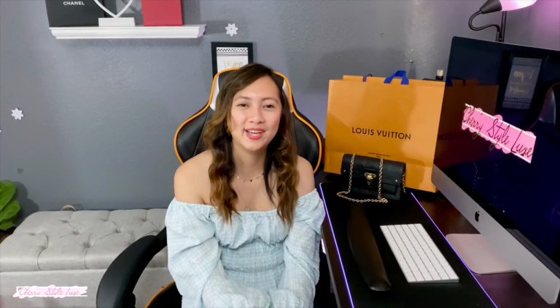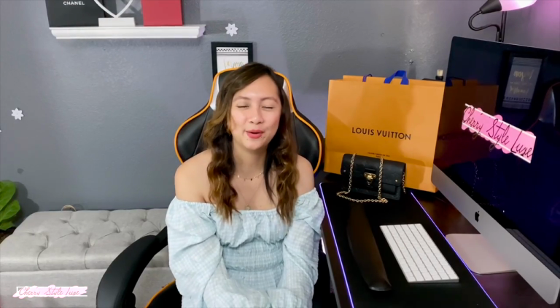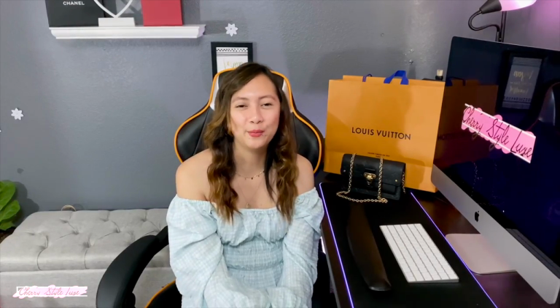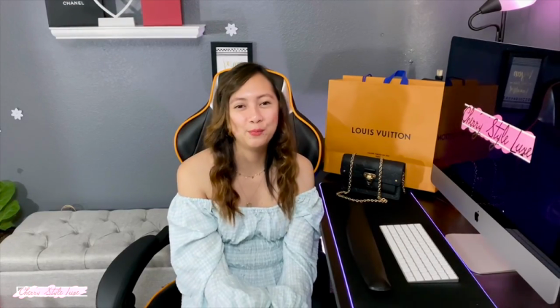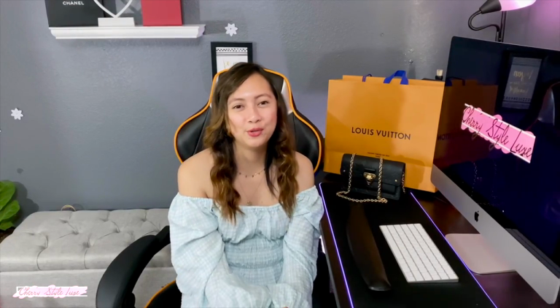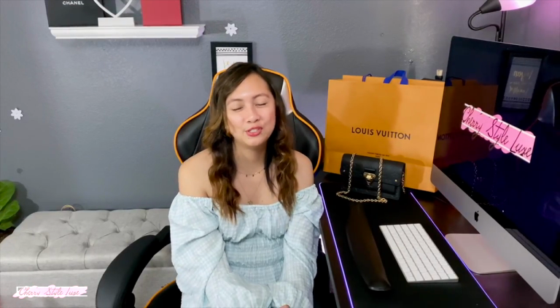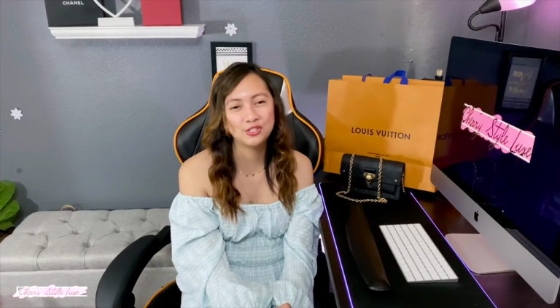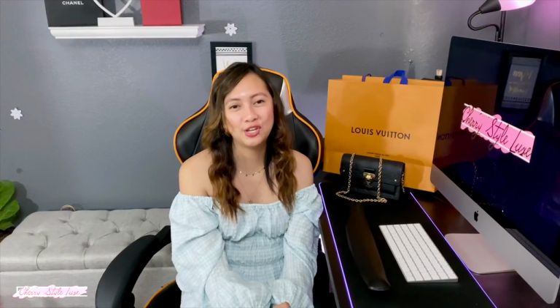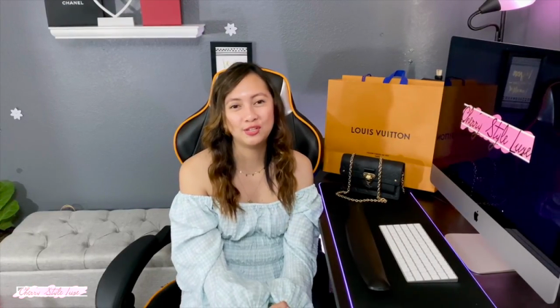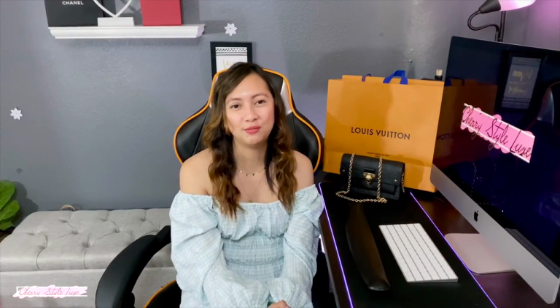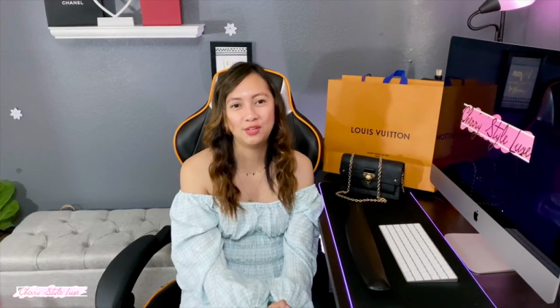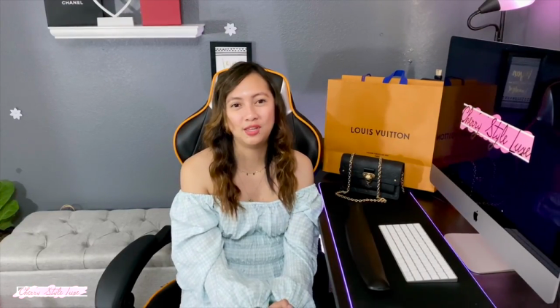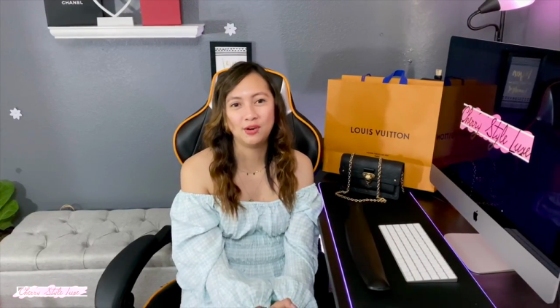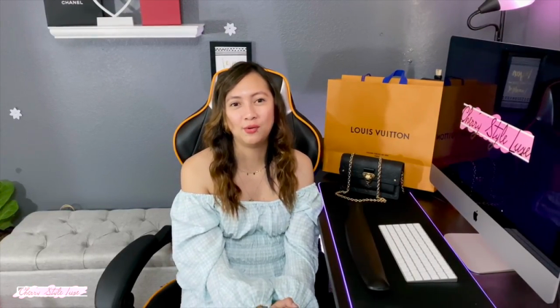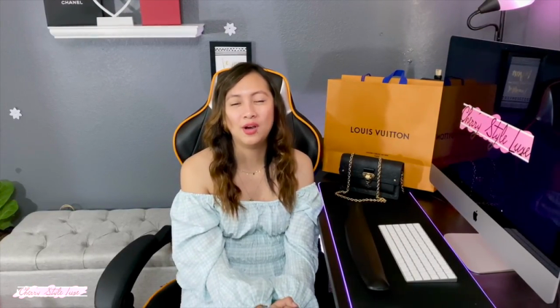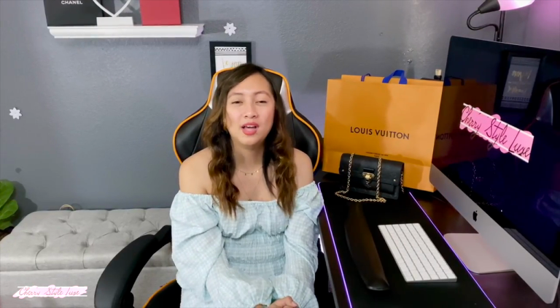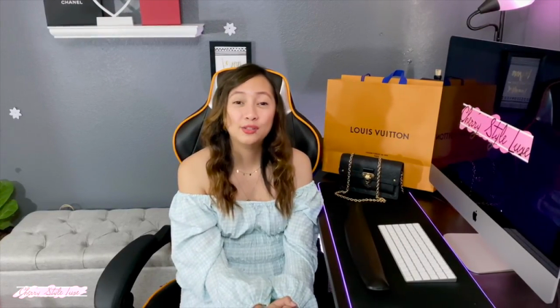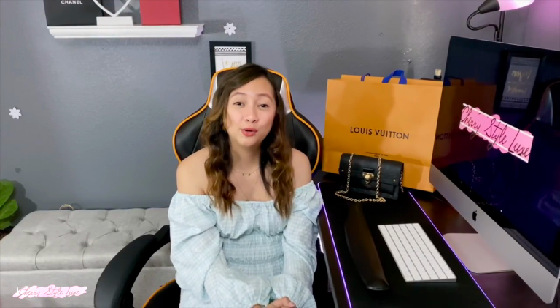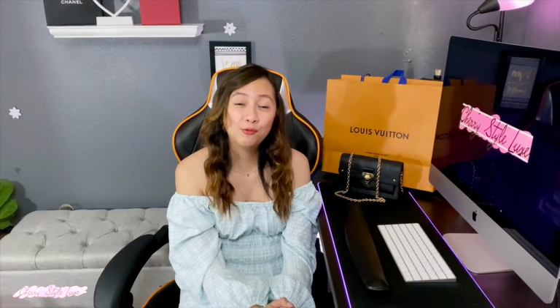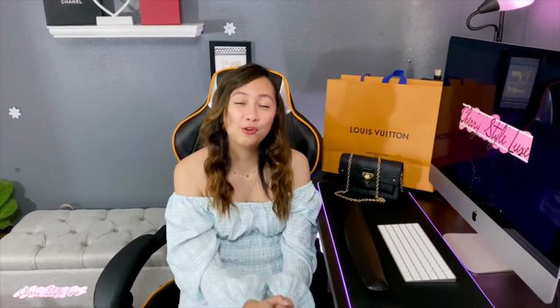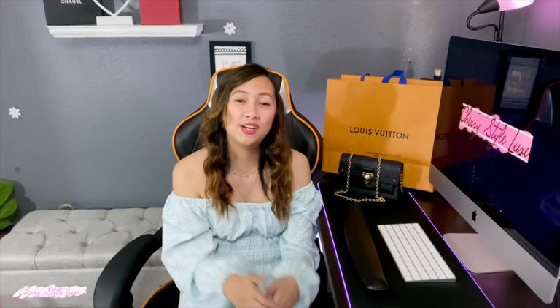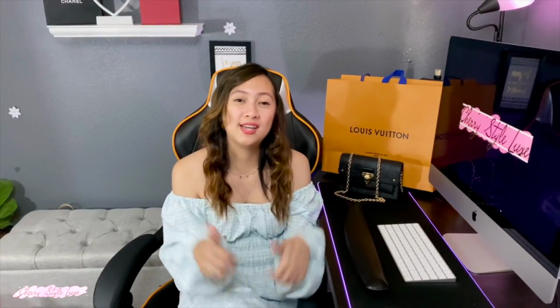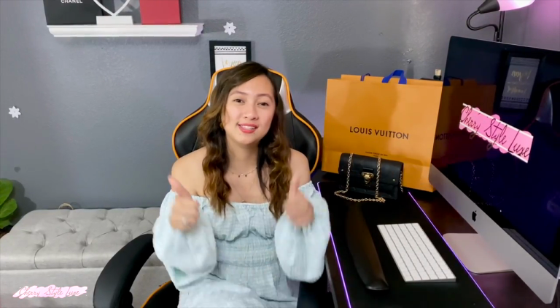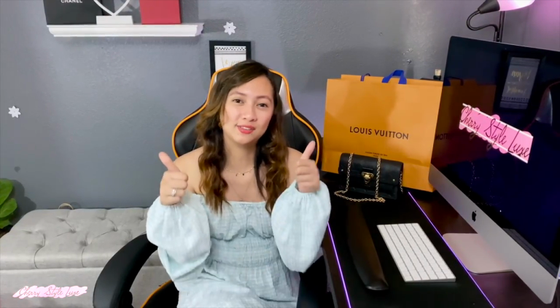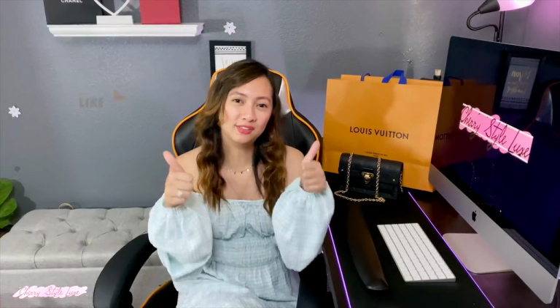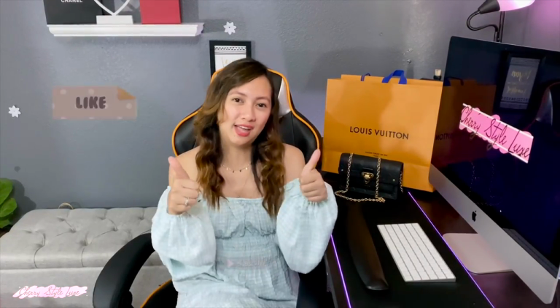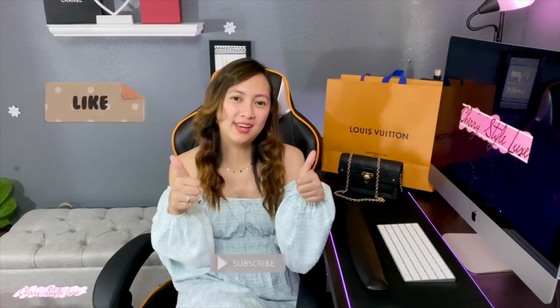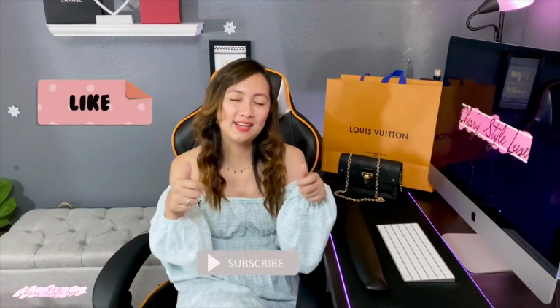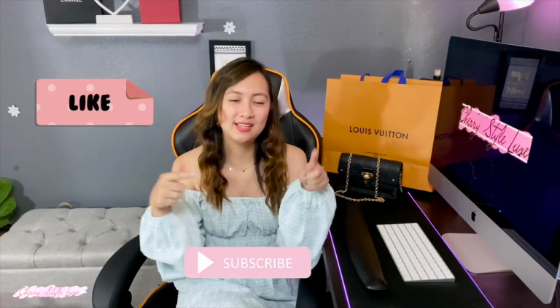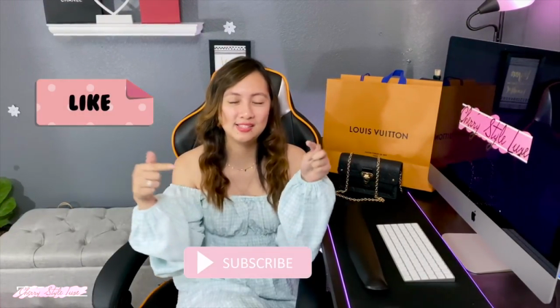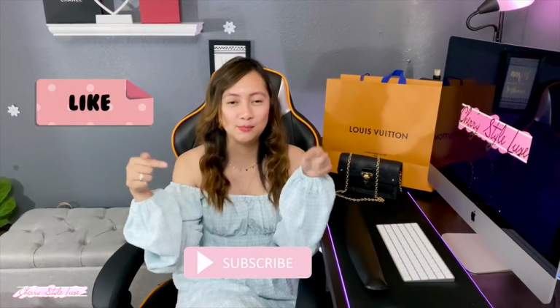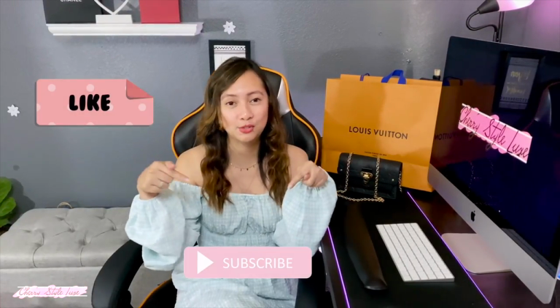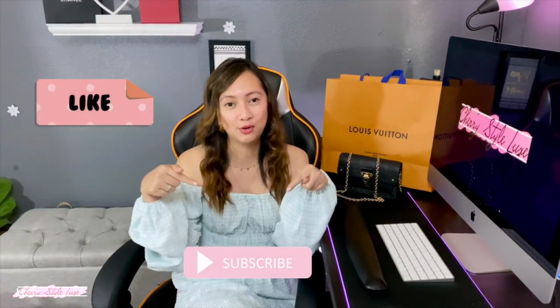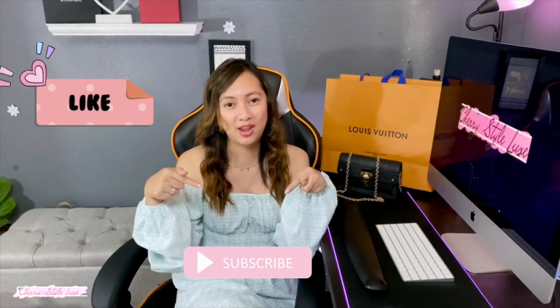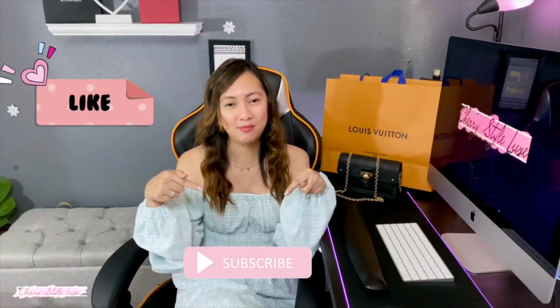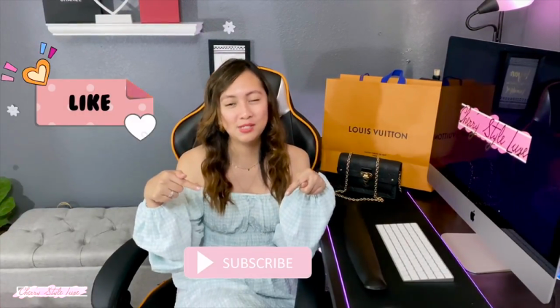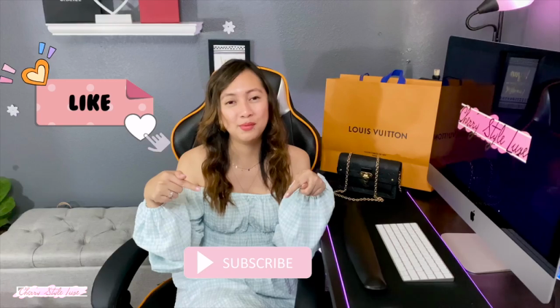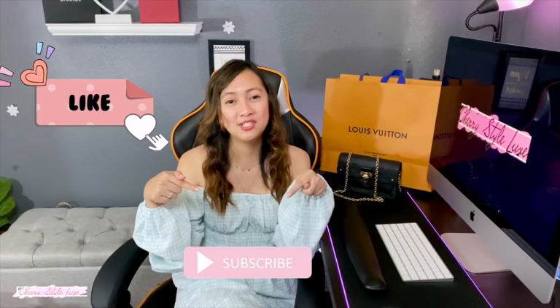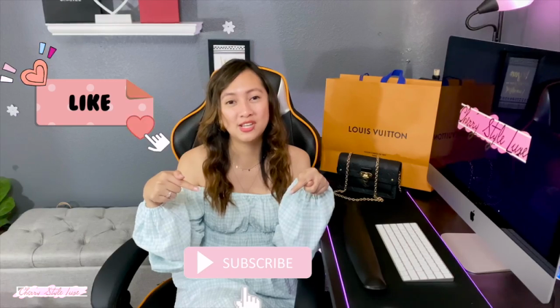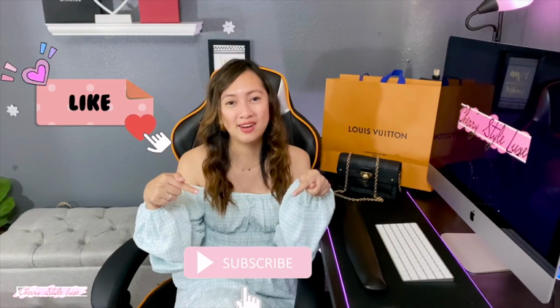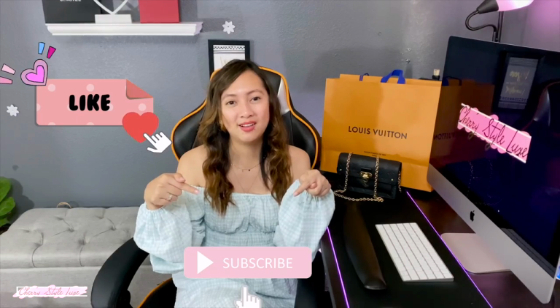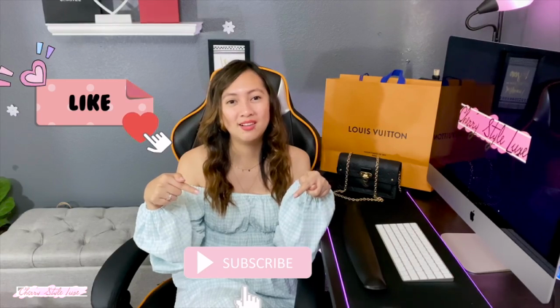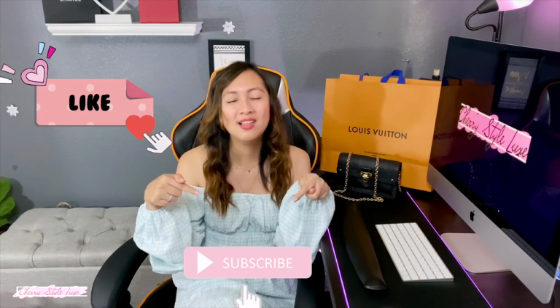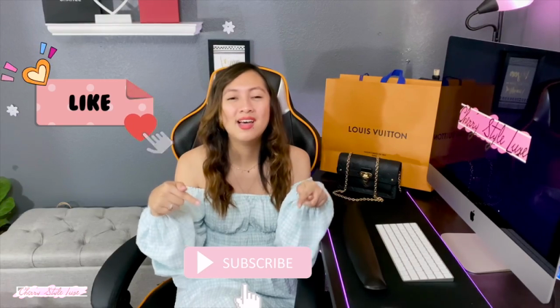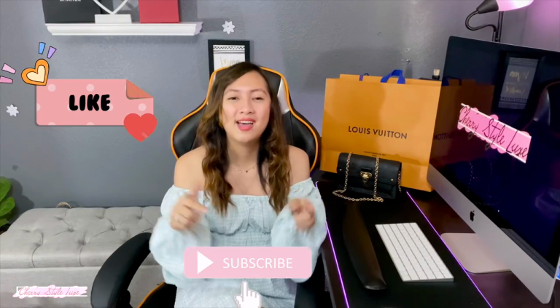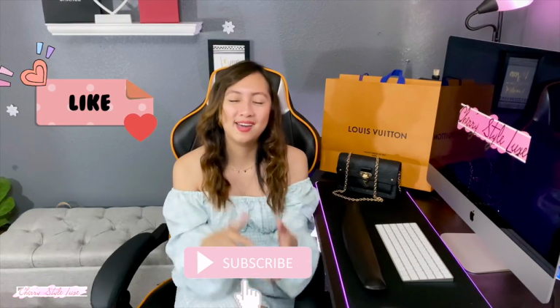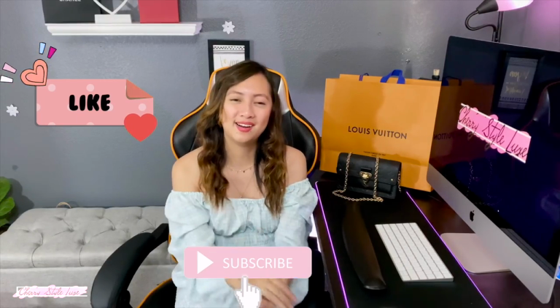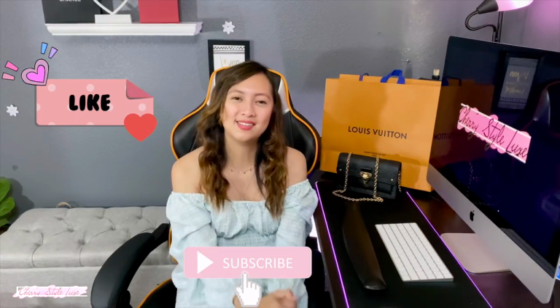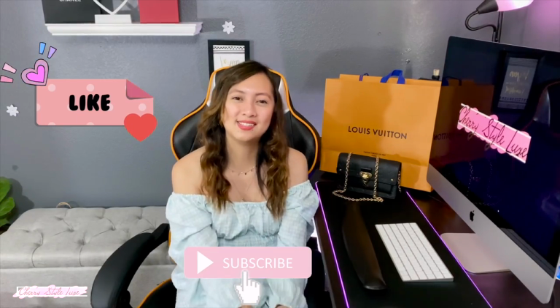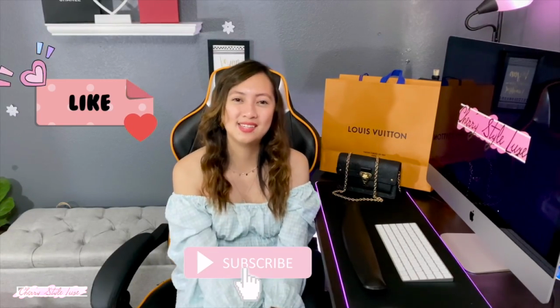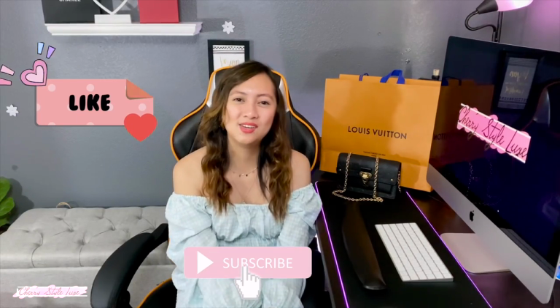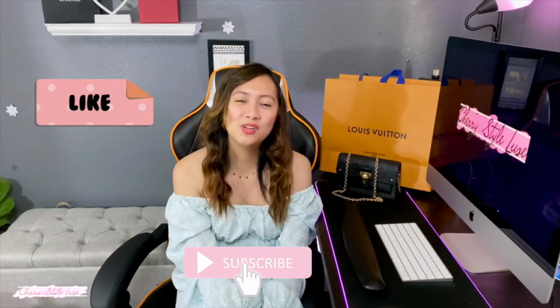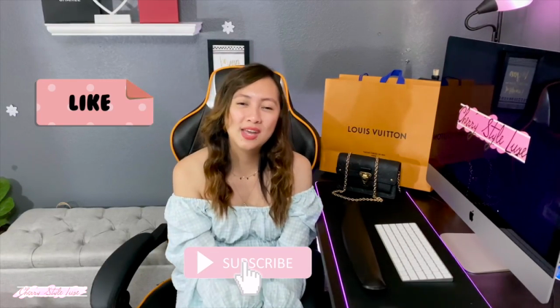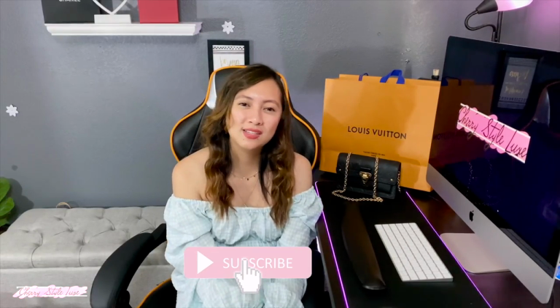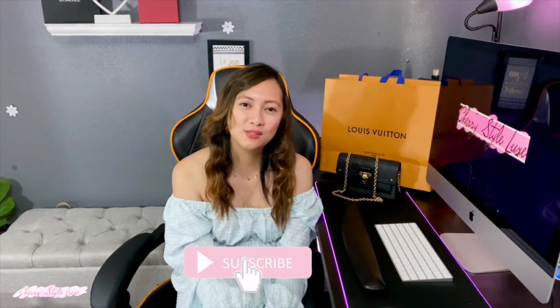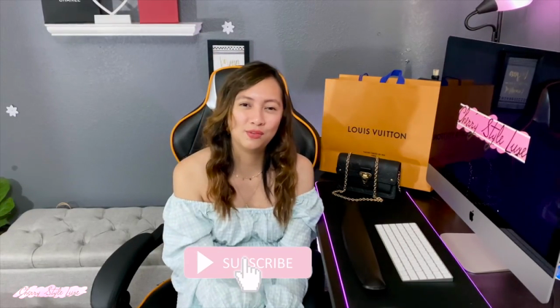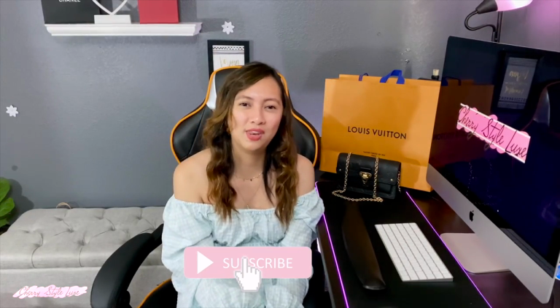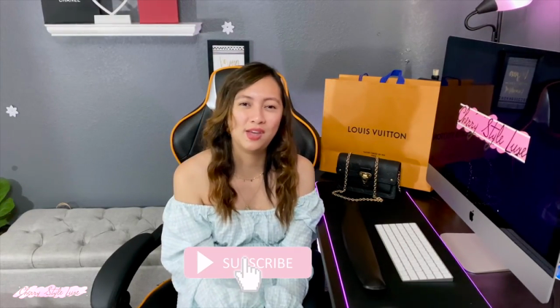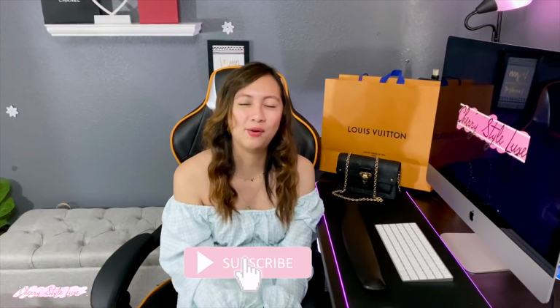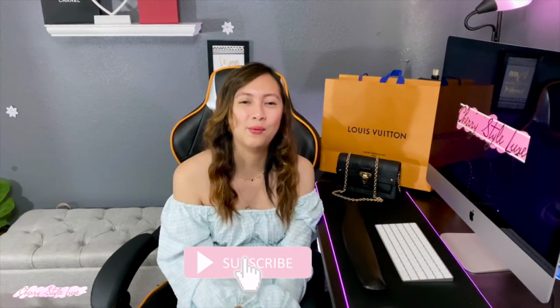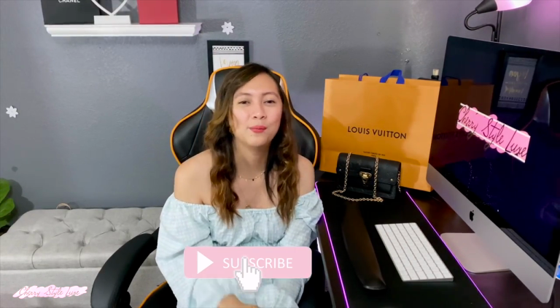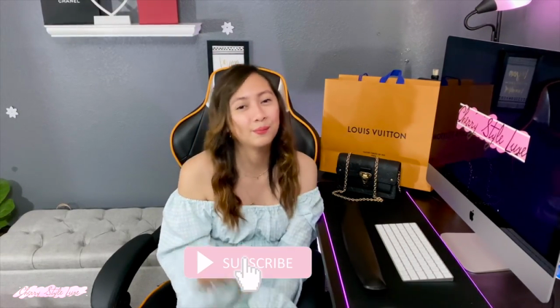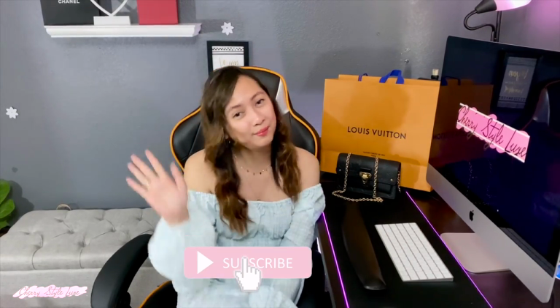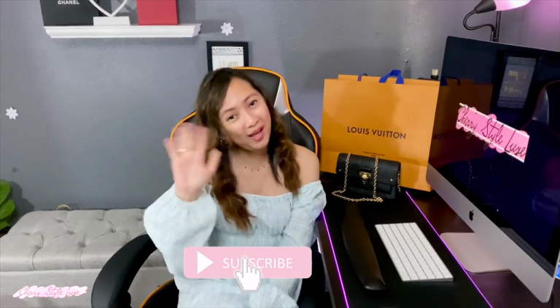I hope you enjoyed the video! Don't forget to like and subscribe to my channel, and I'll see you in the next video. Bye!